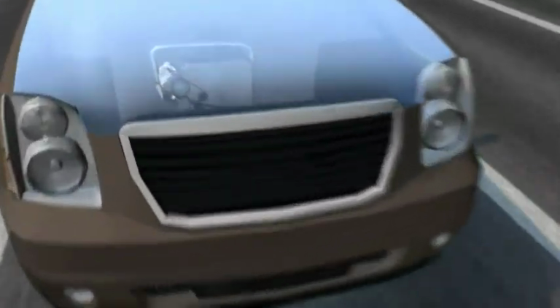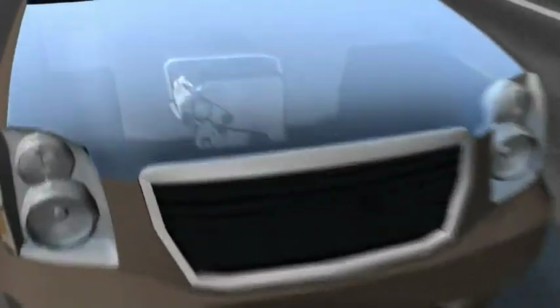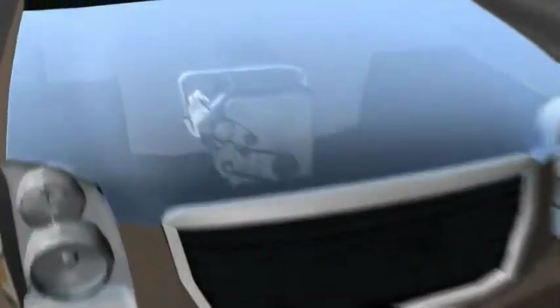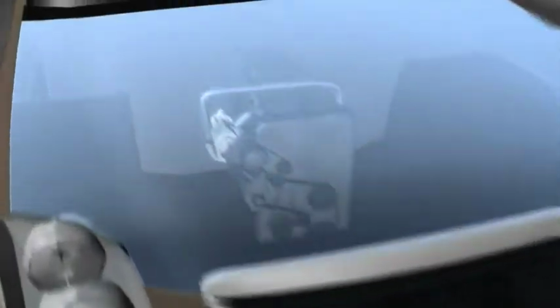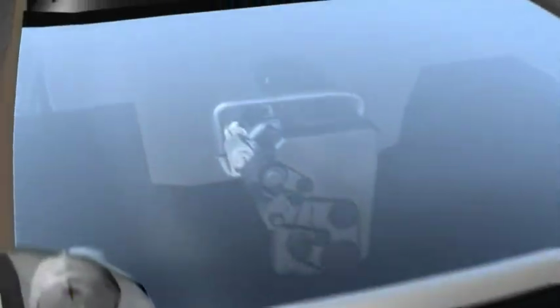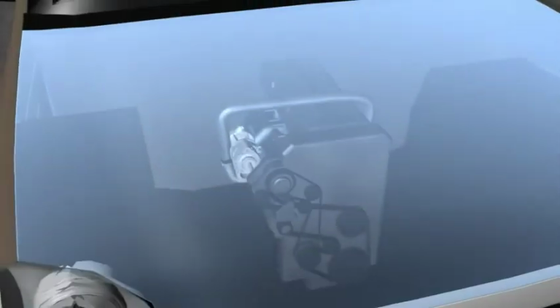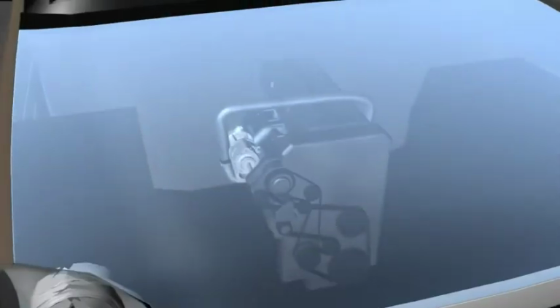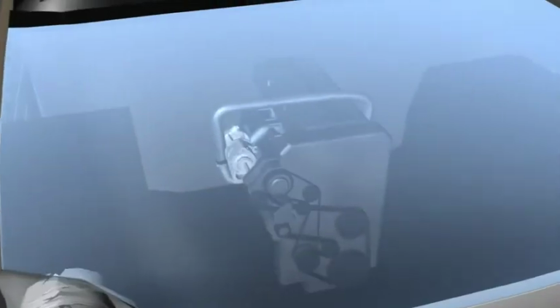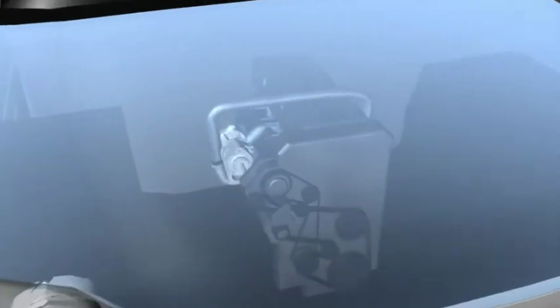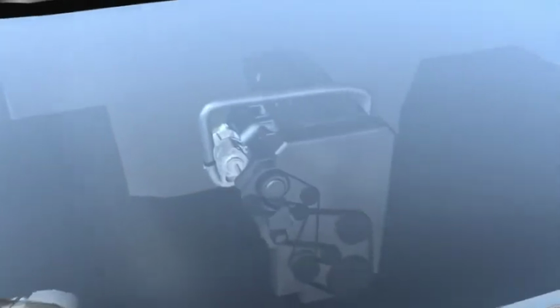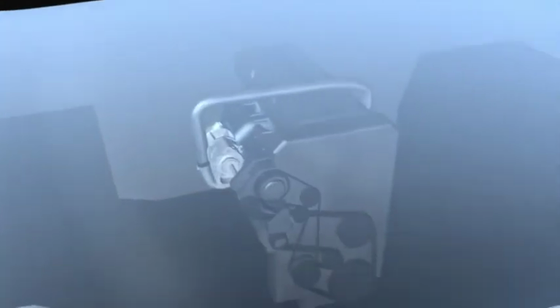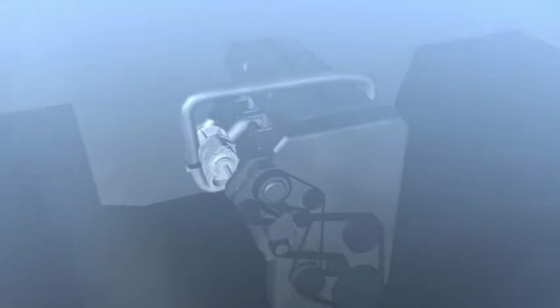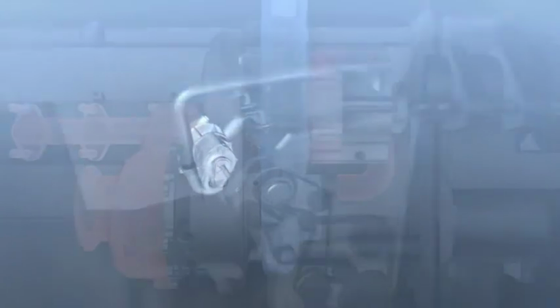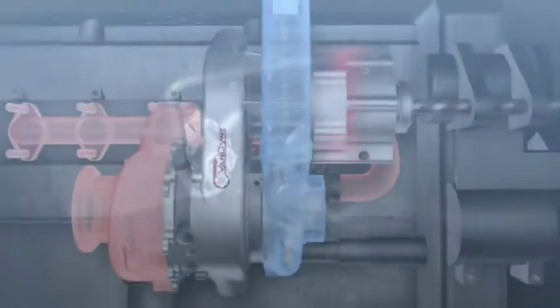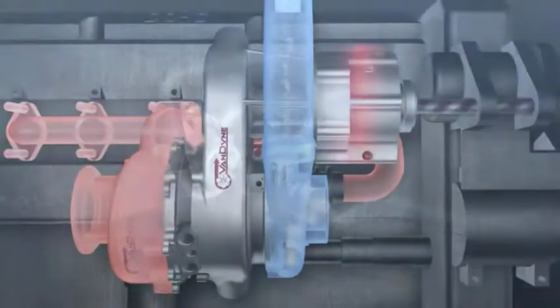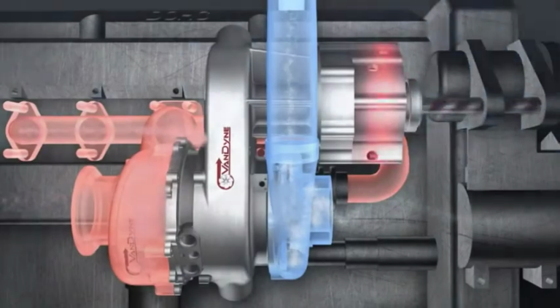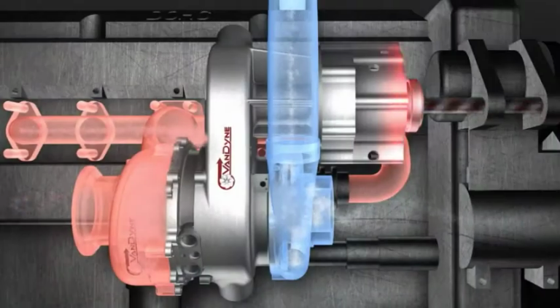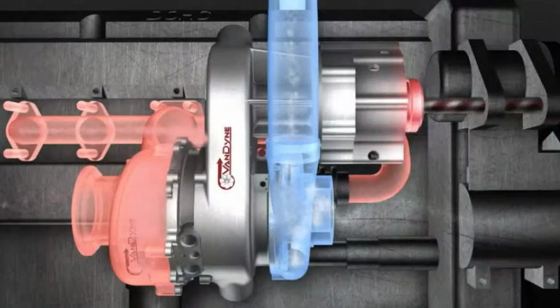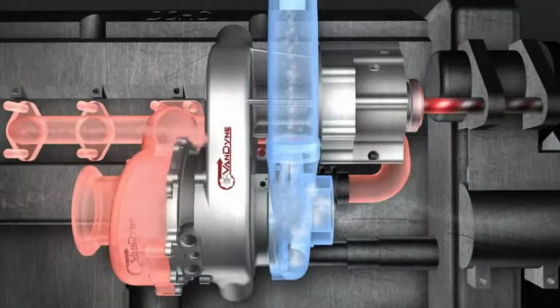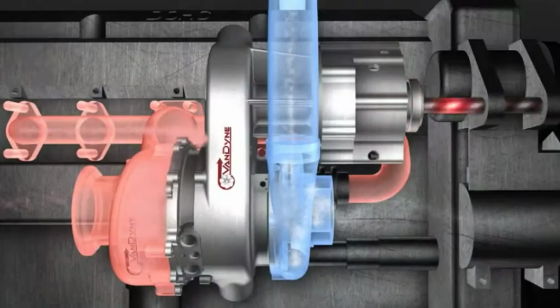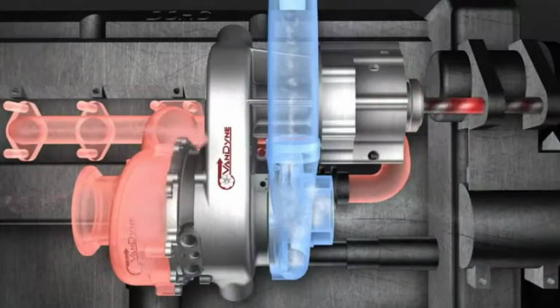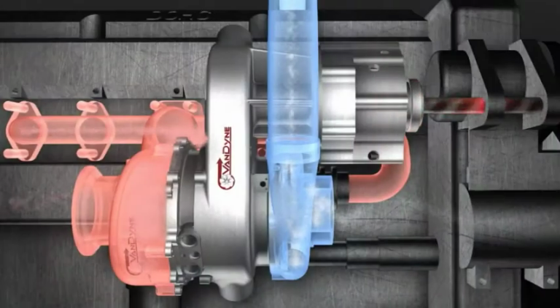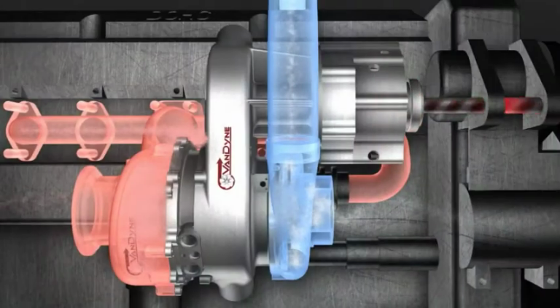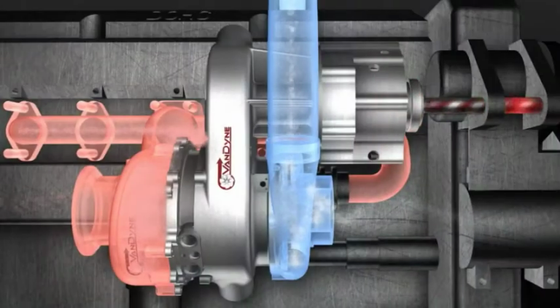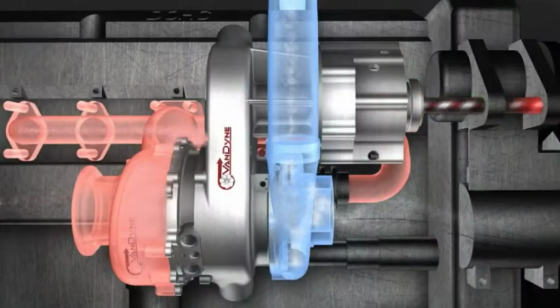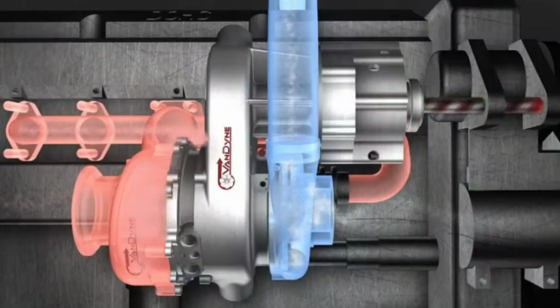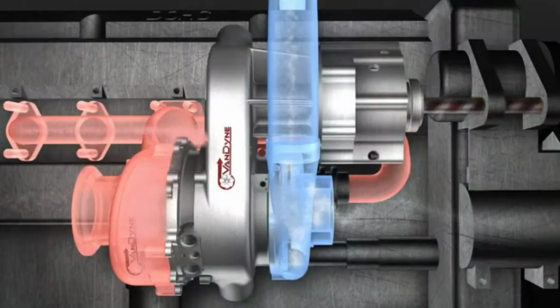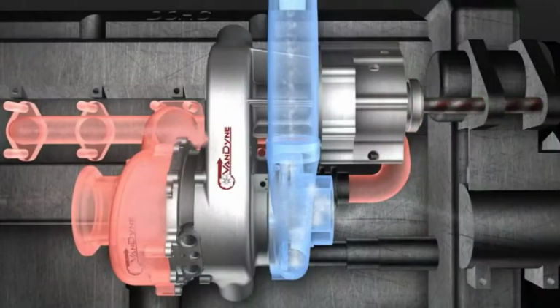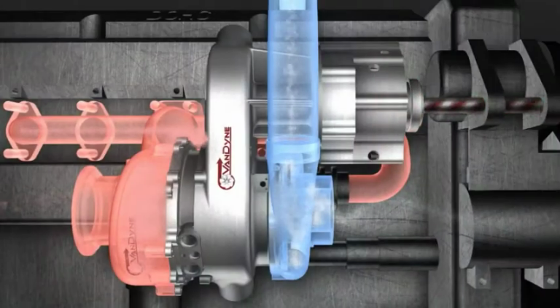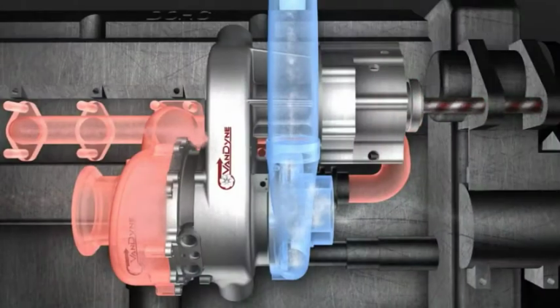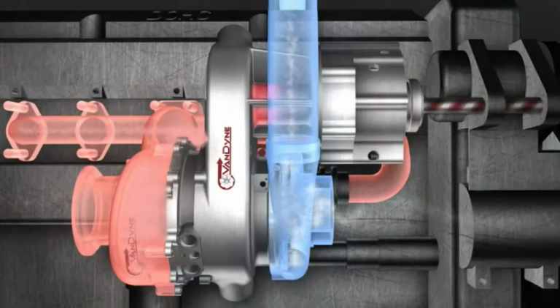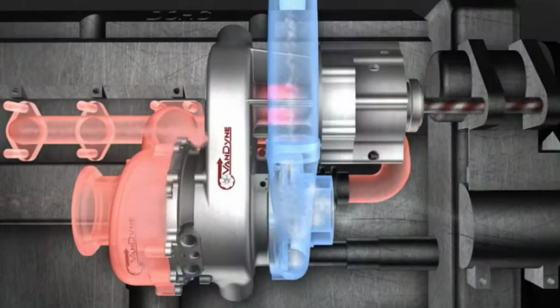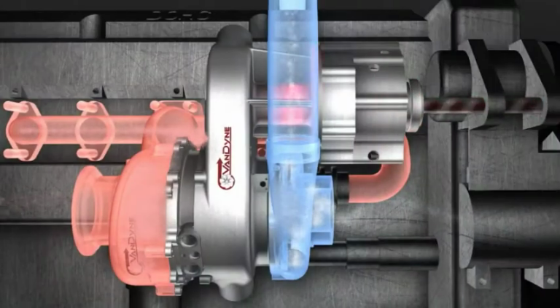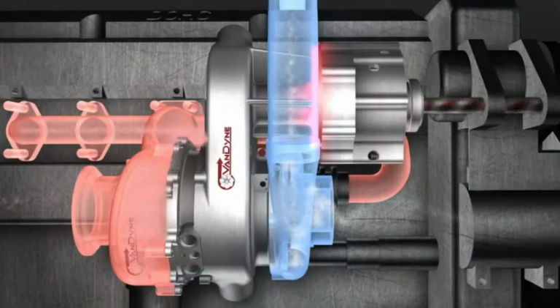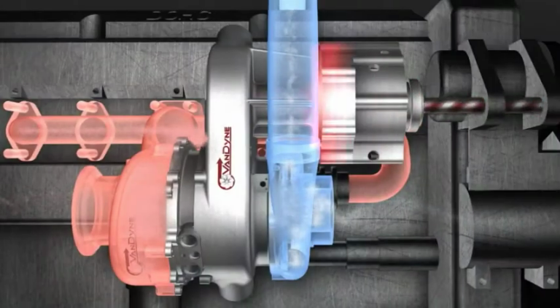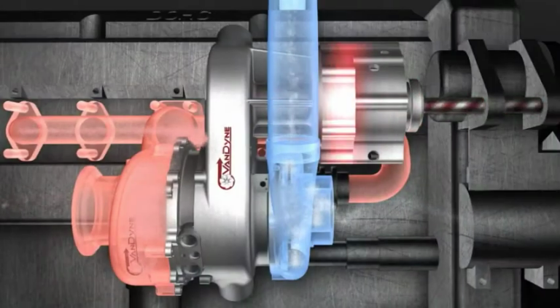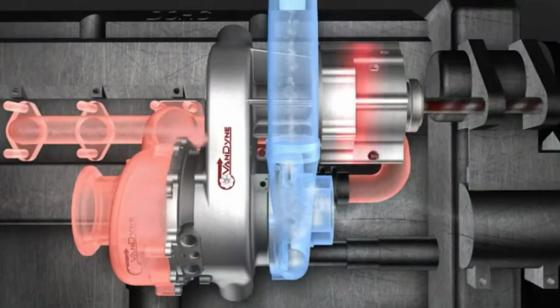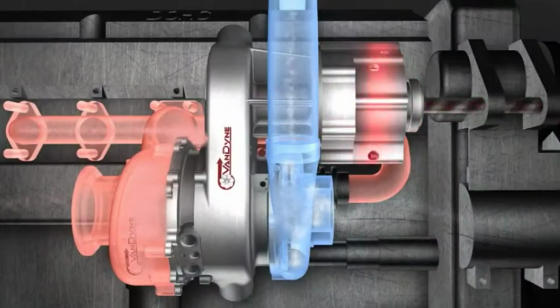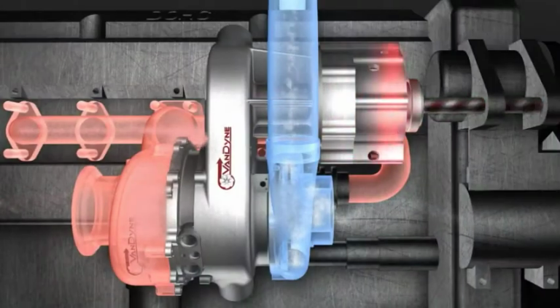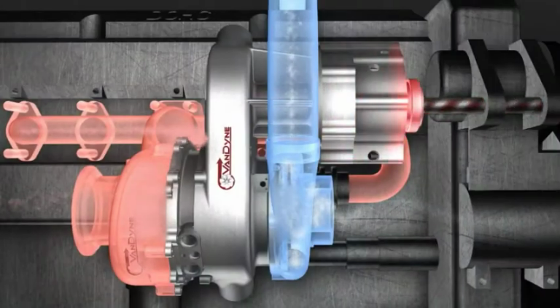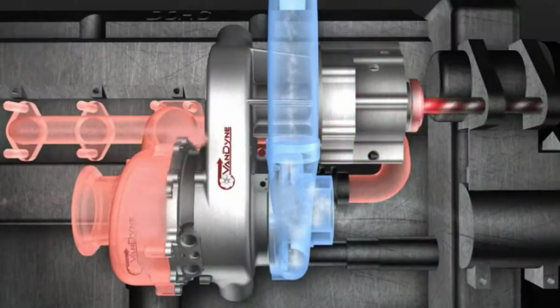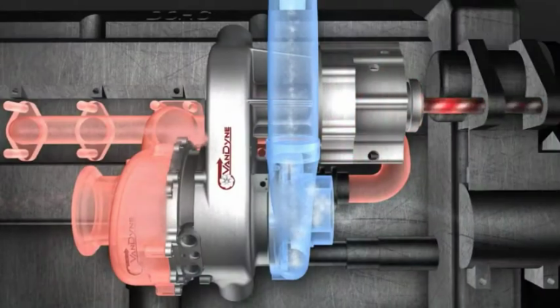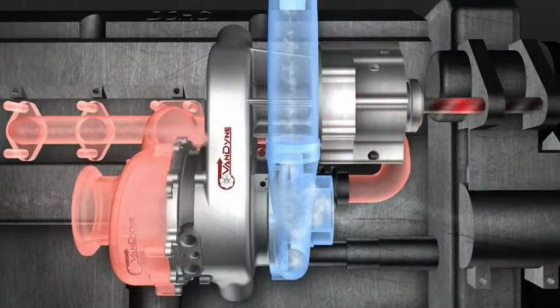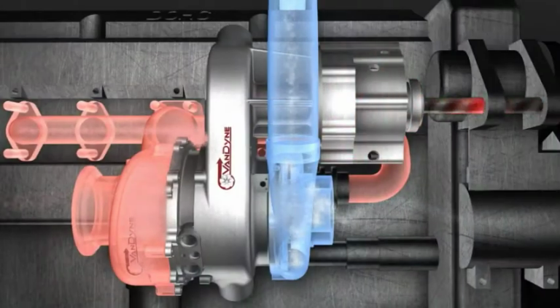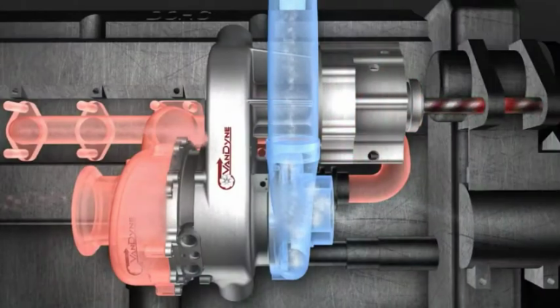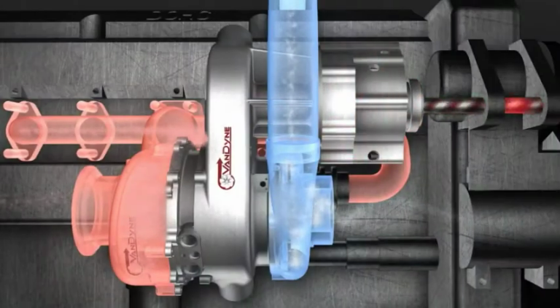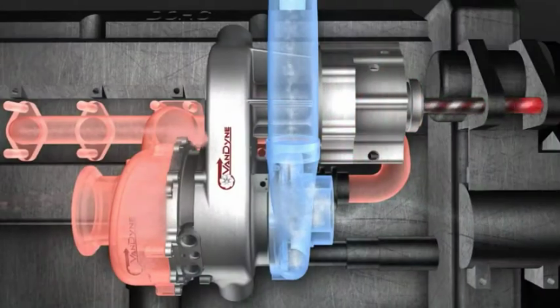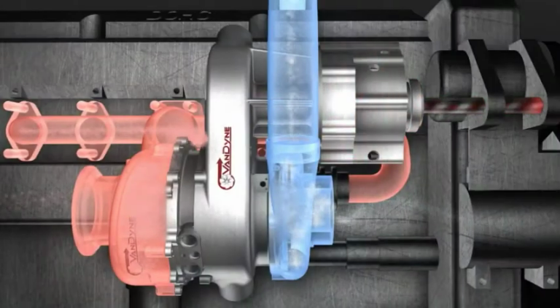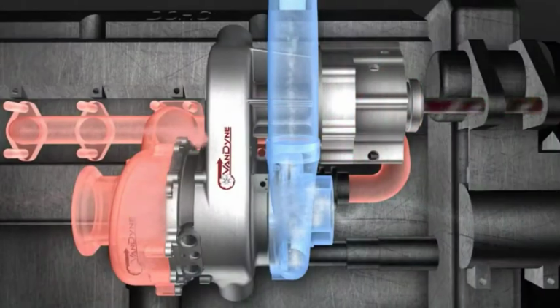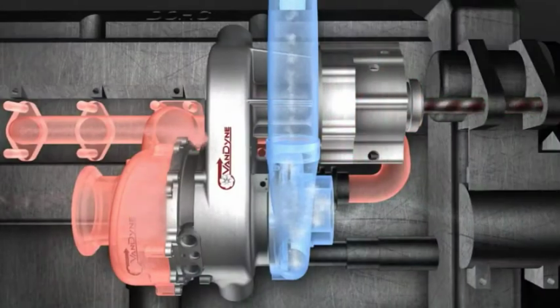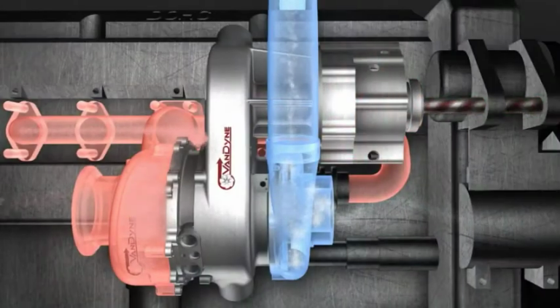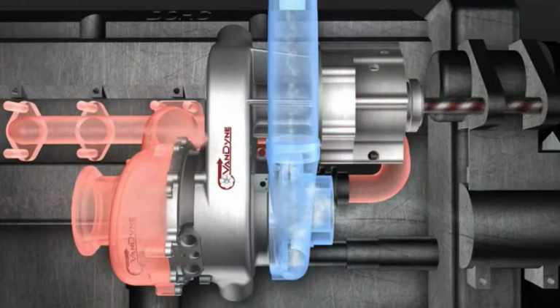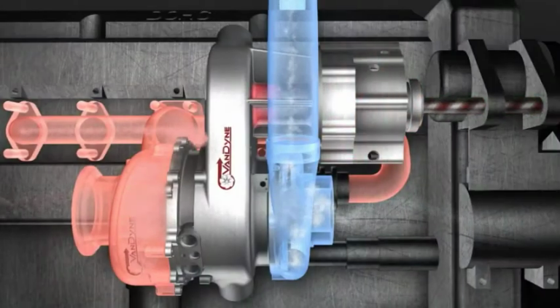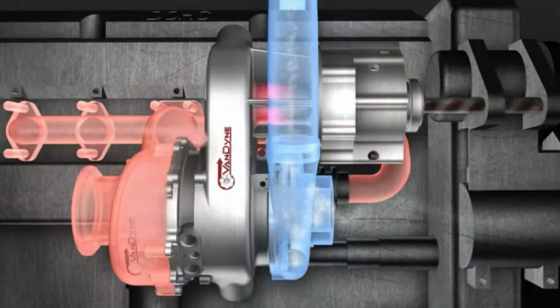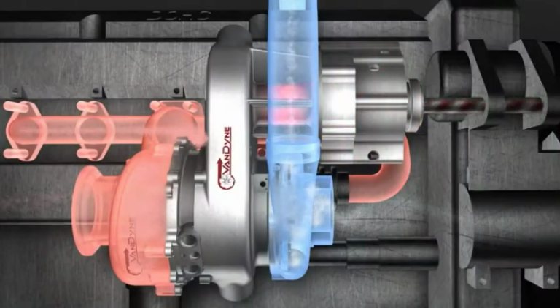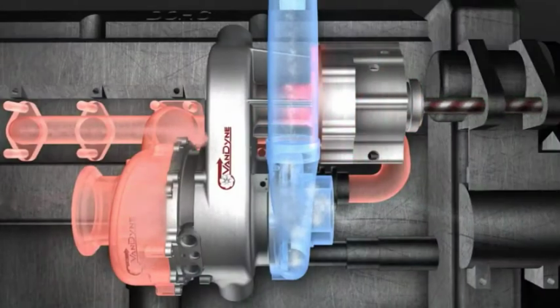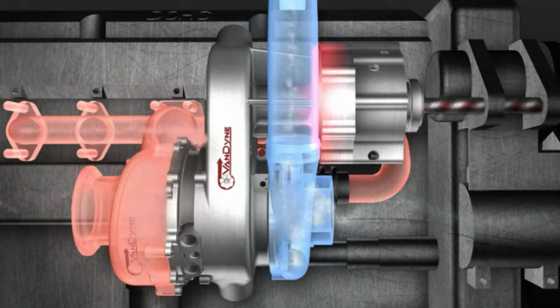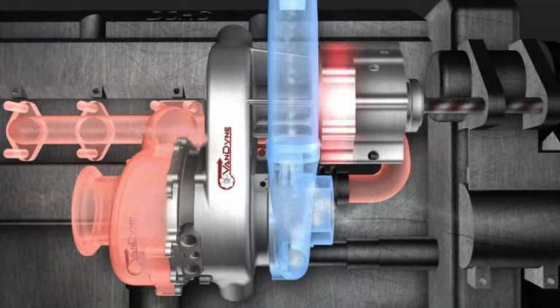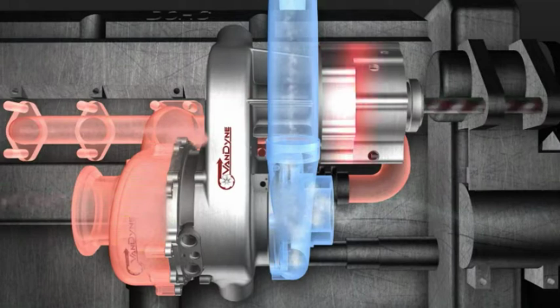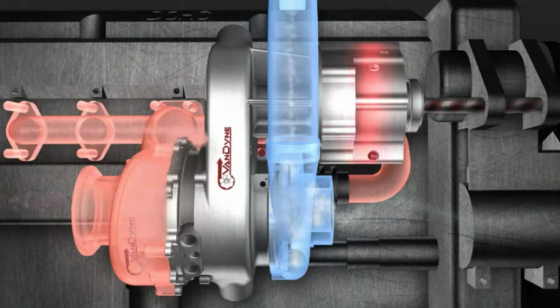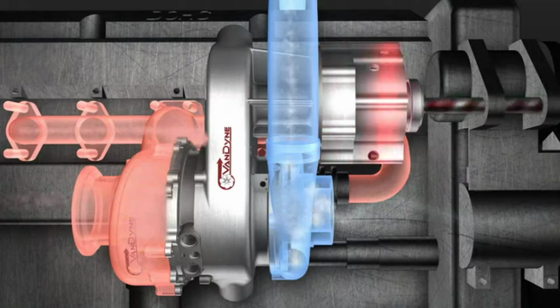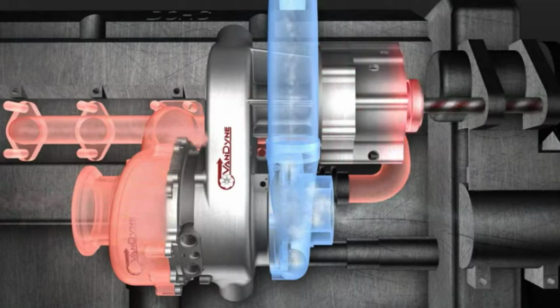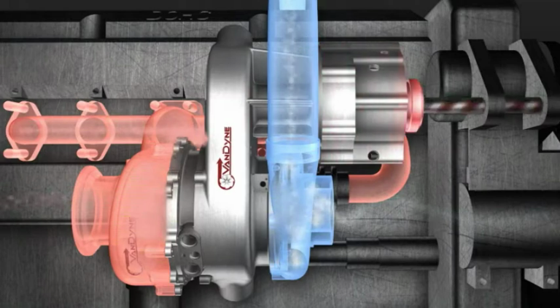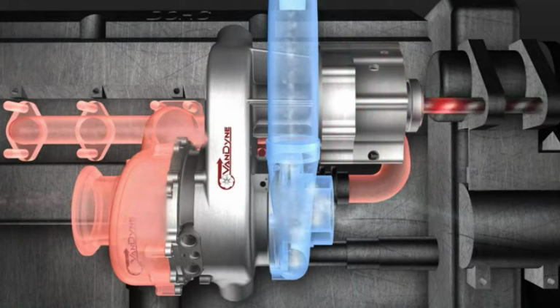SuperTurbo technology offers the same efficiency gains of hybridizing a vehicle, all for a fraction of the cost.